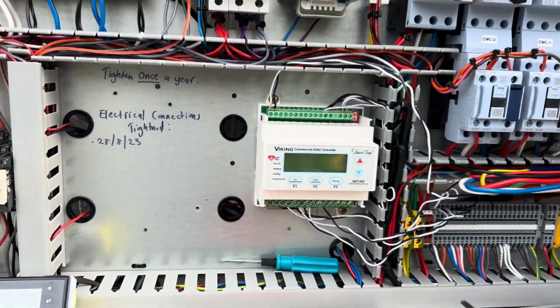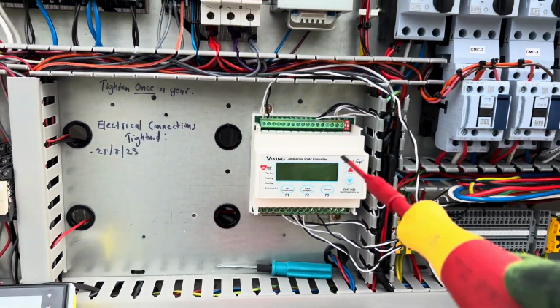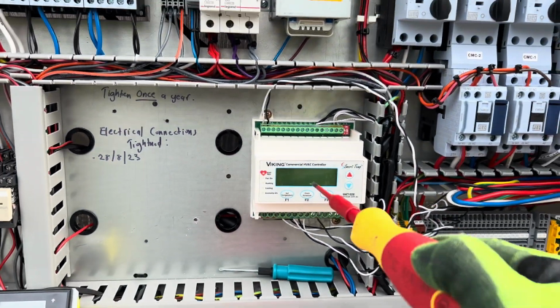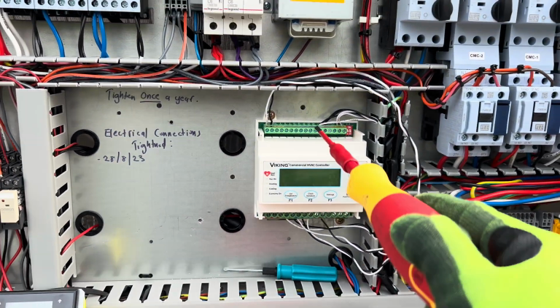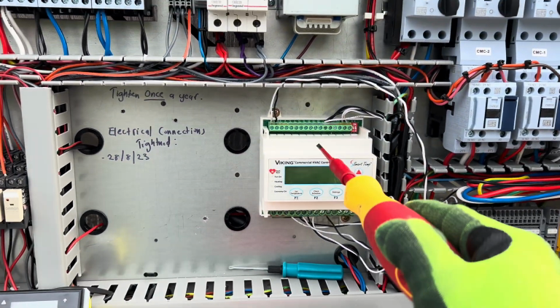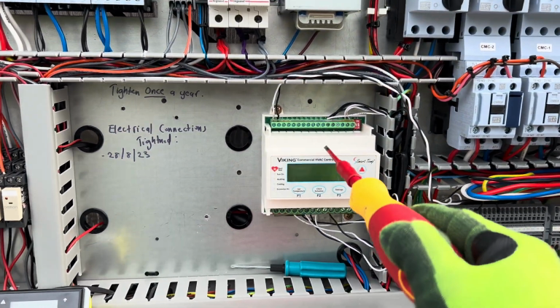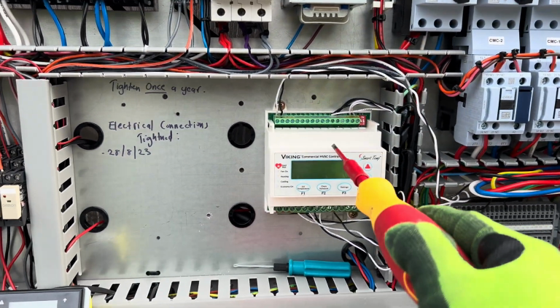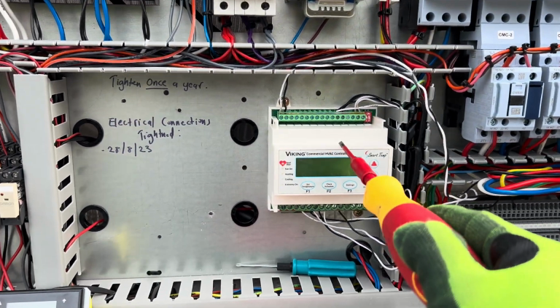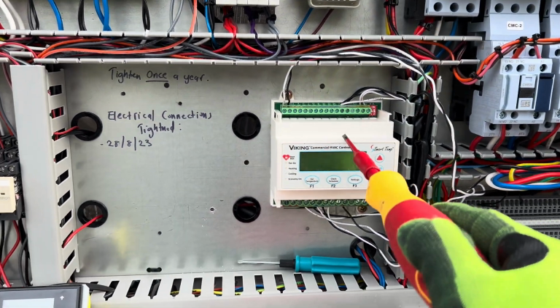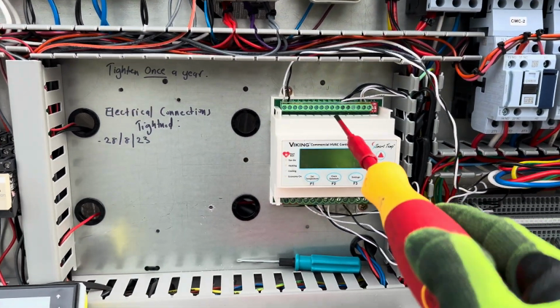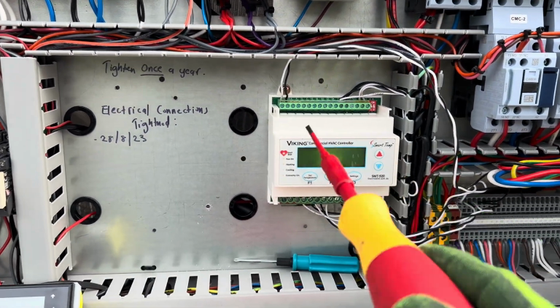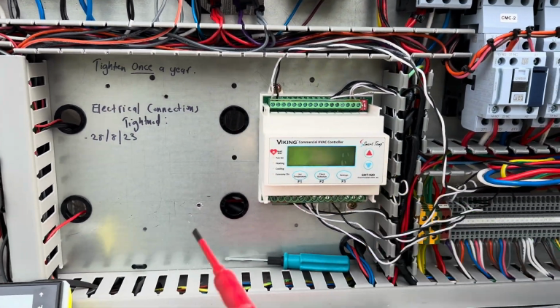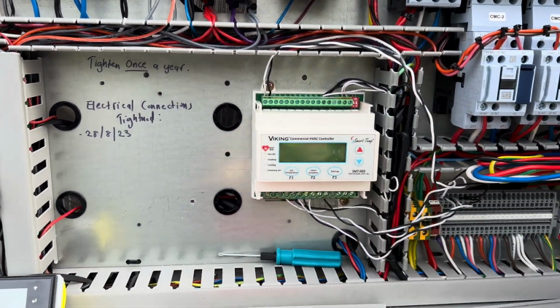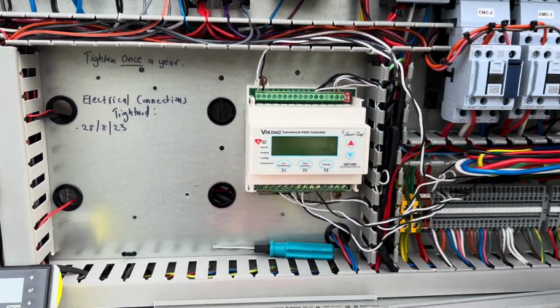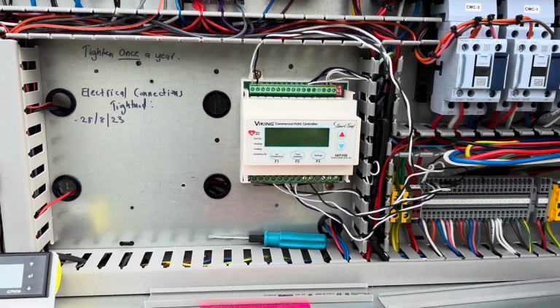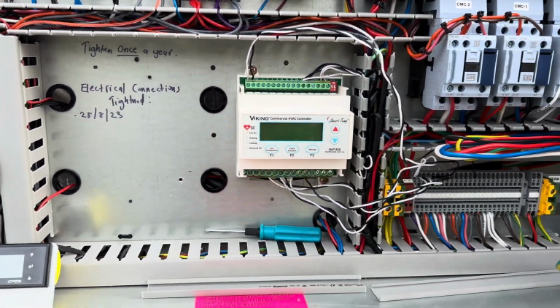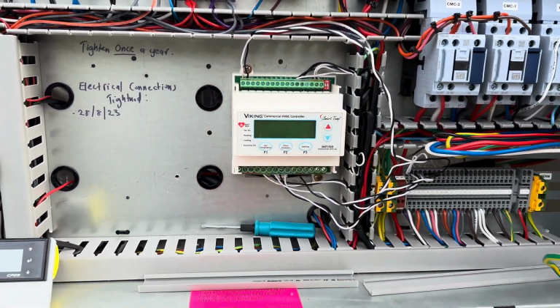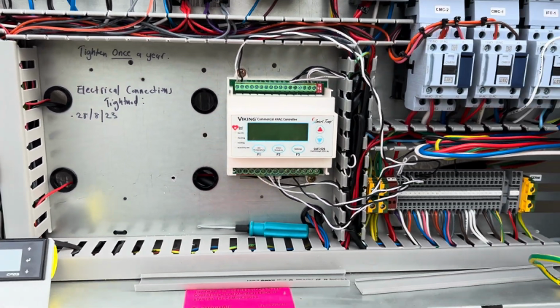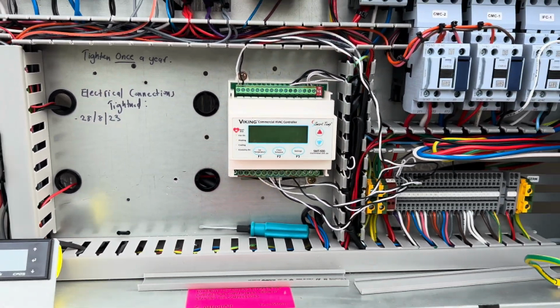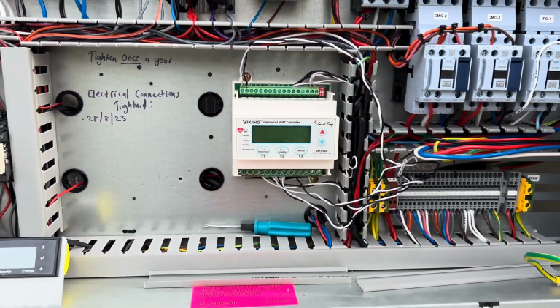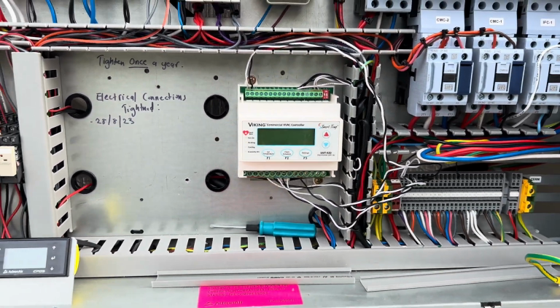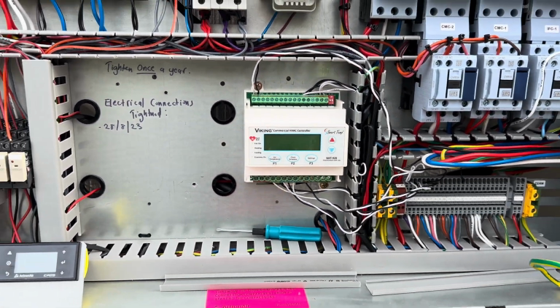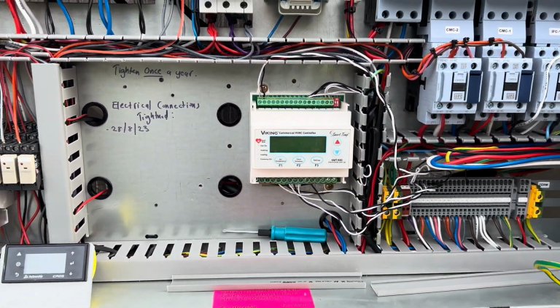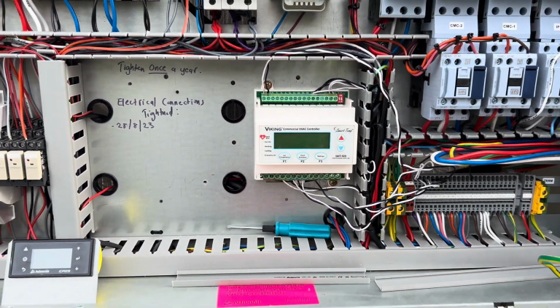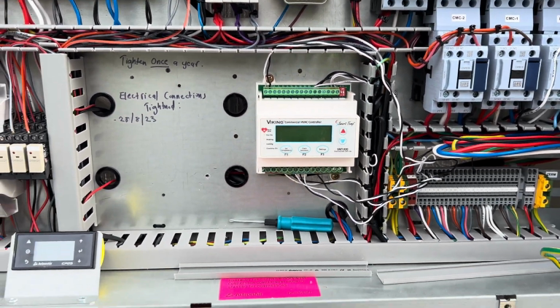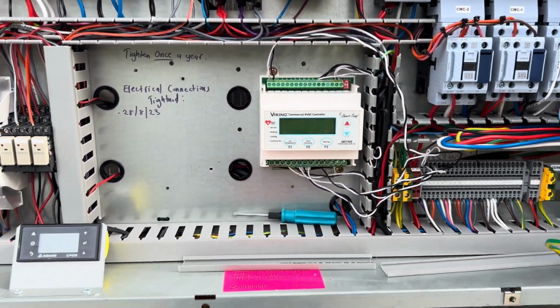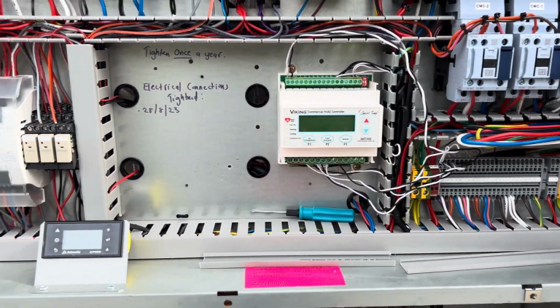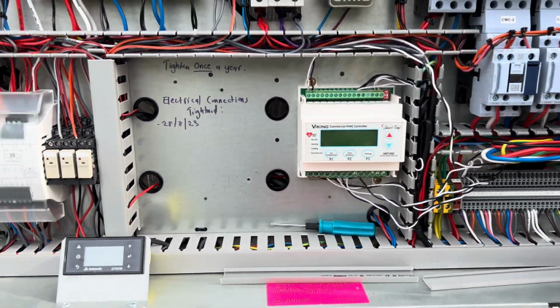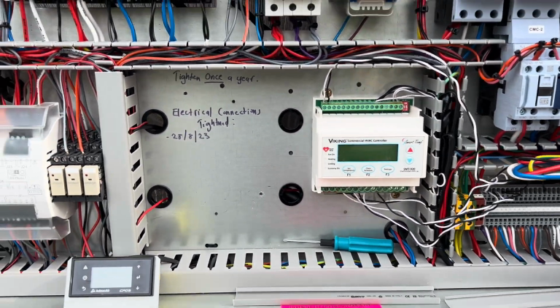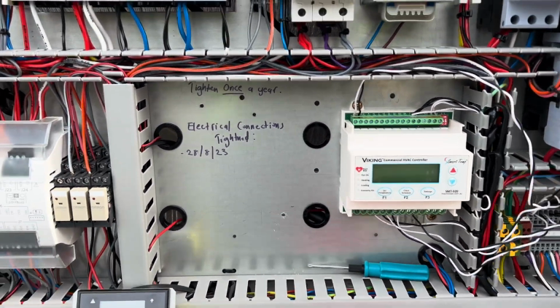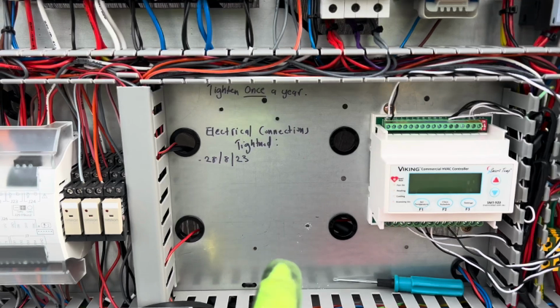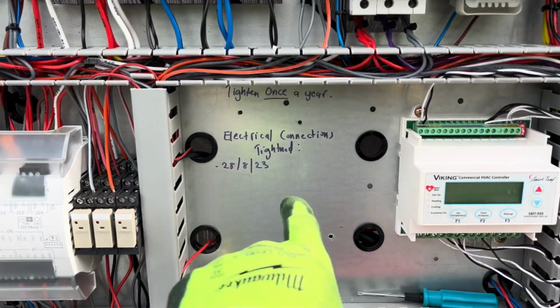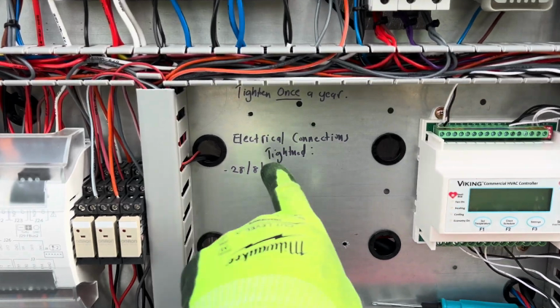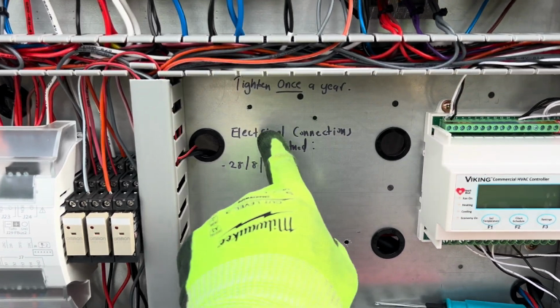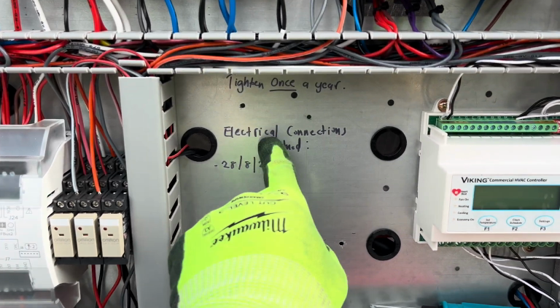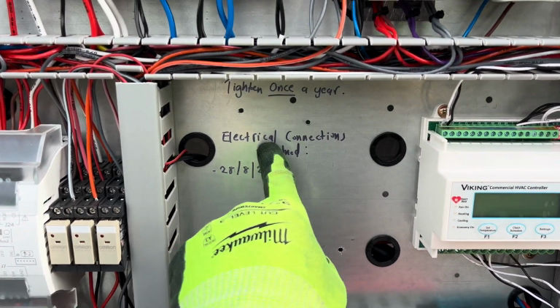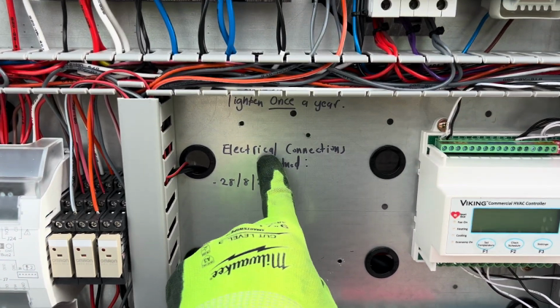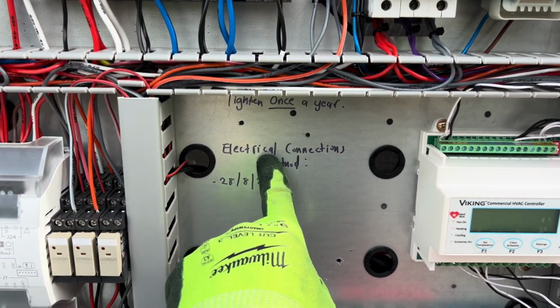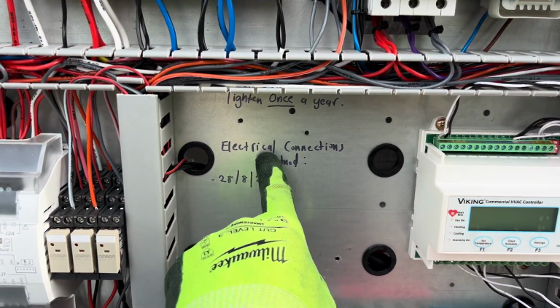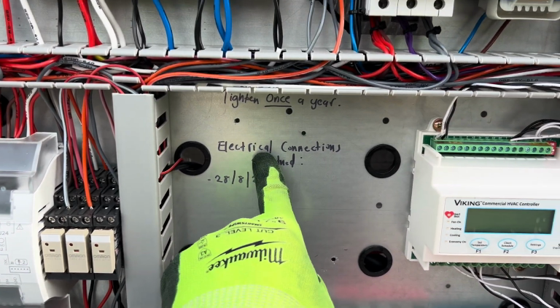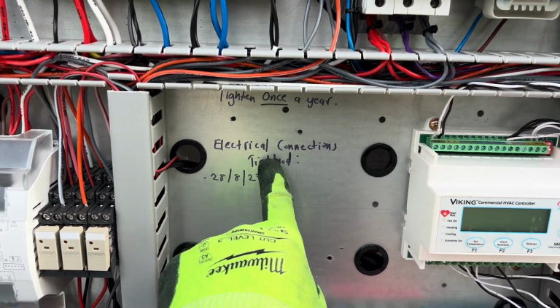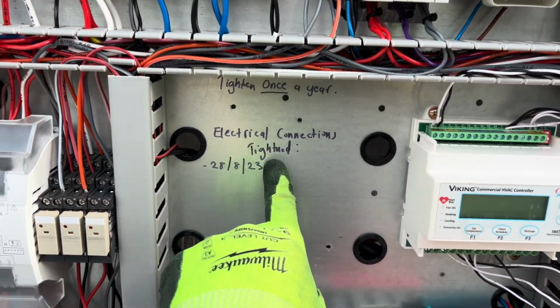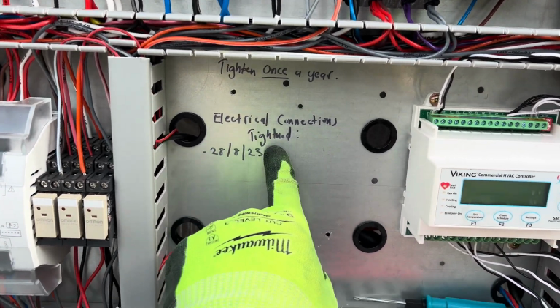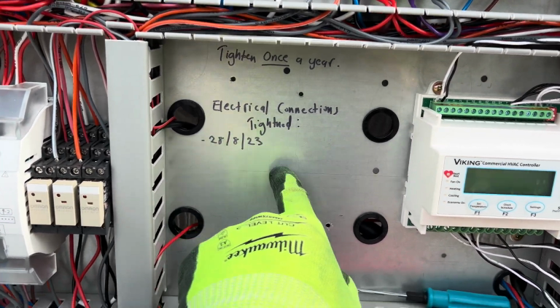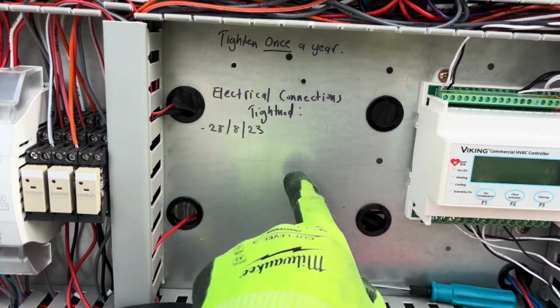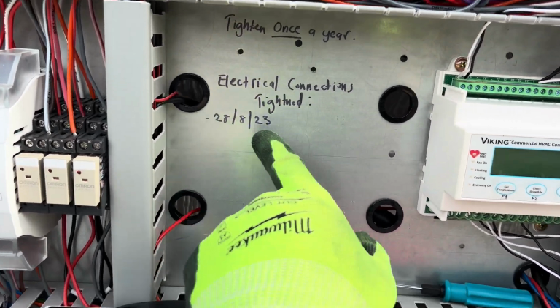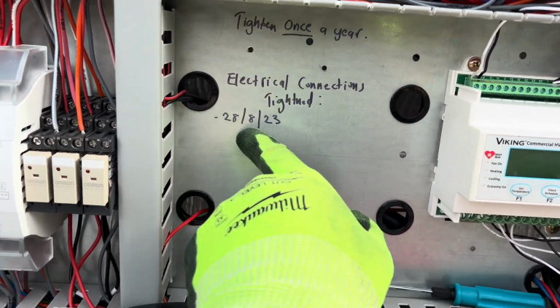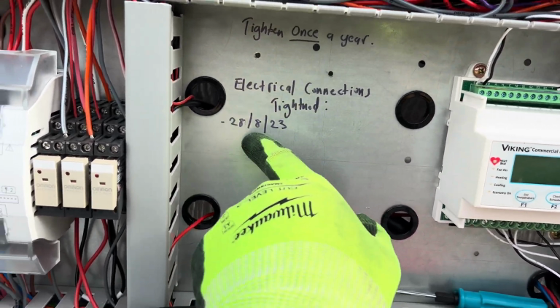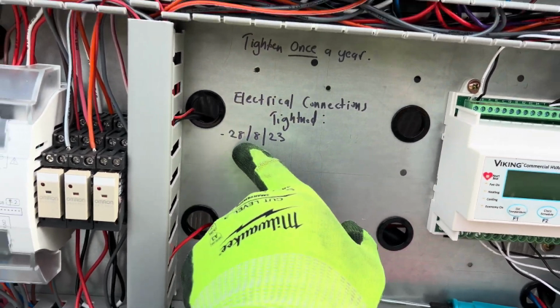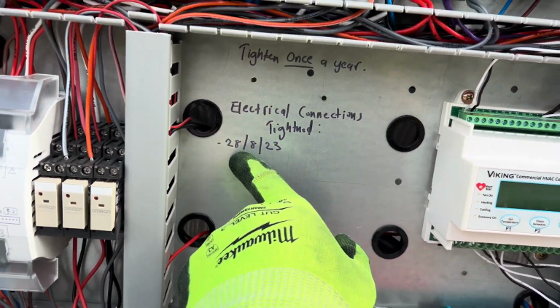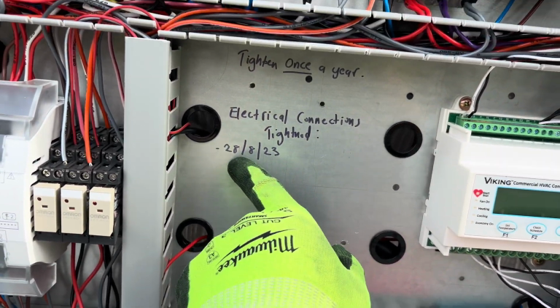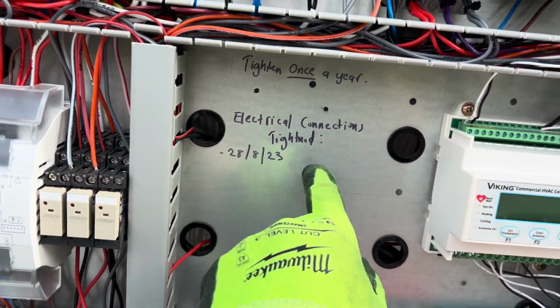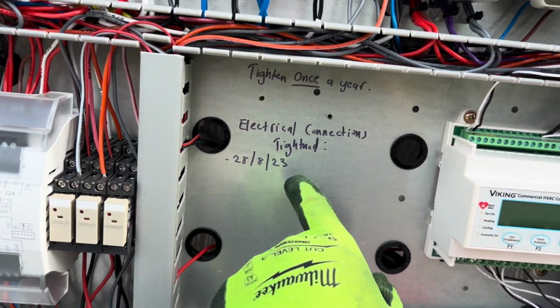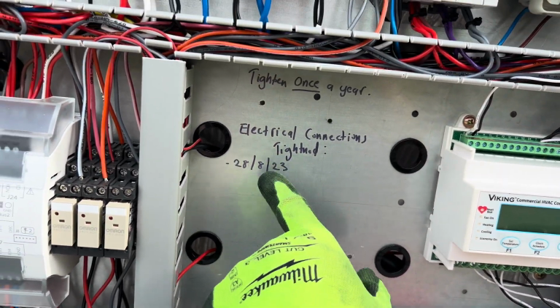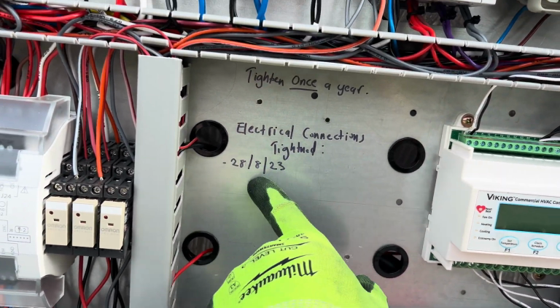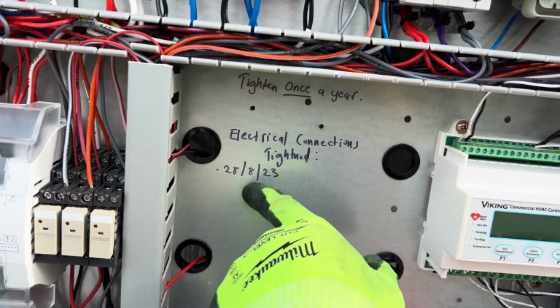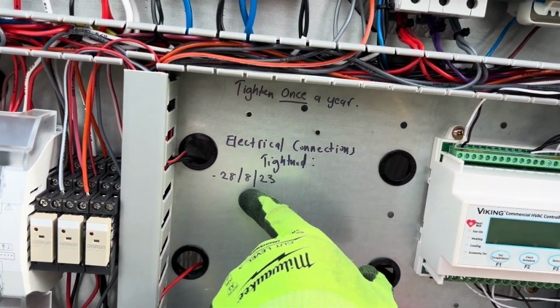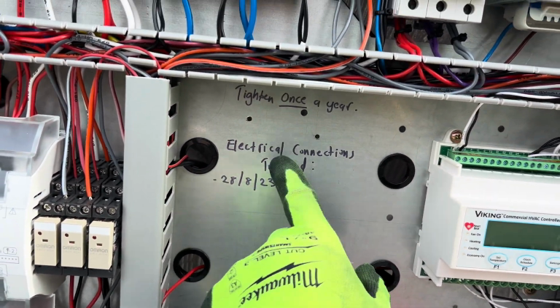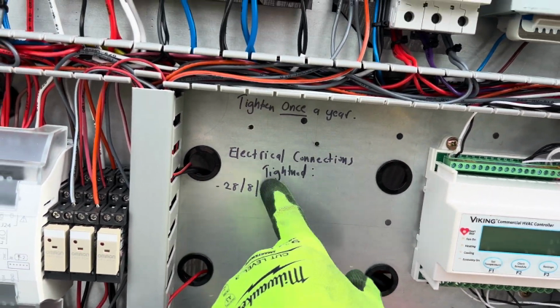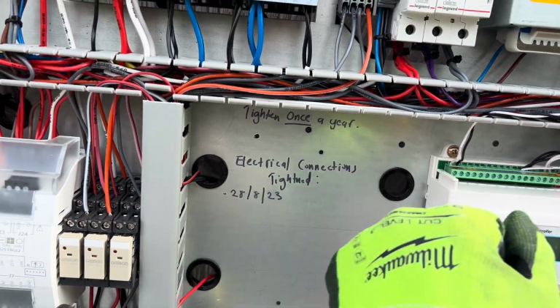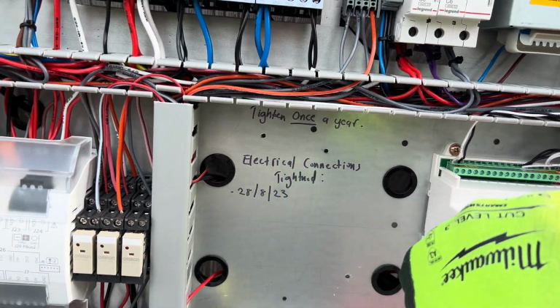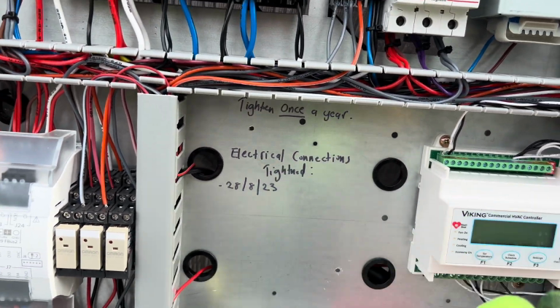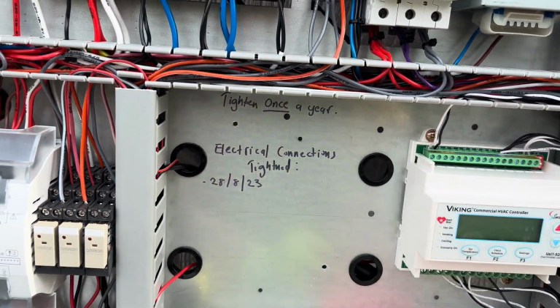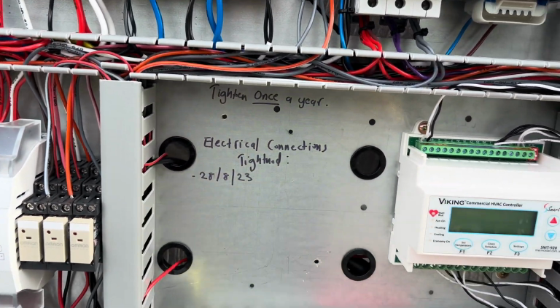I'm going to go through and tighten up all those. As you can see, I've already done everything else on the 28th of the 8th, 2023. So this is how long it's been like this.